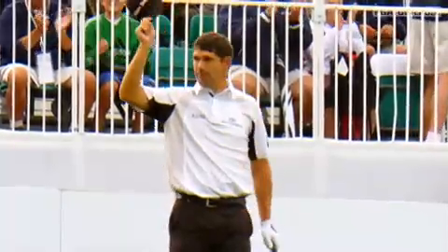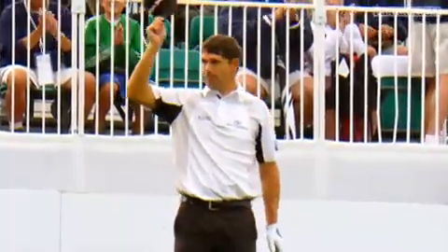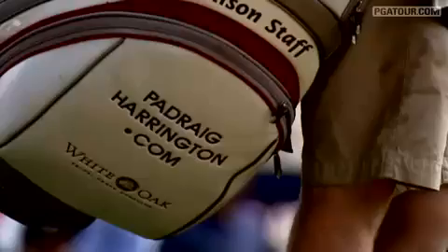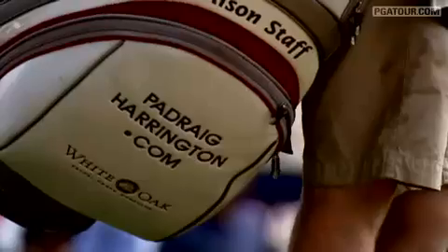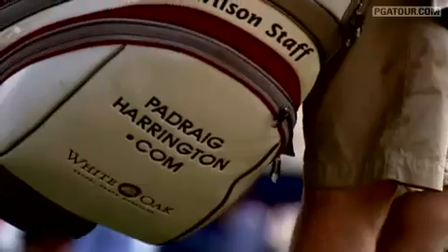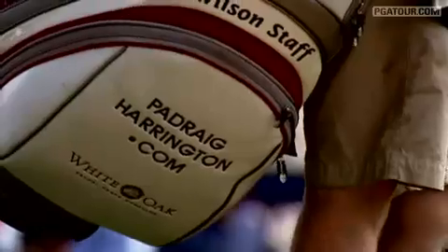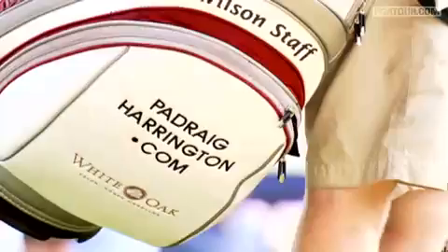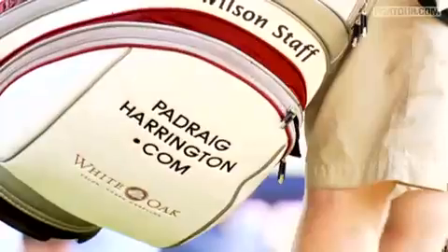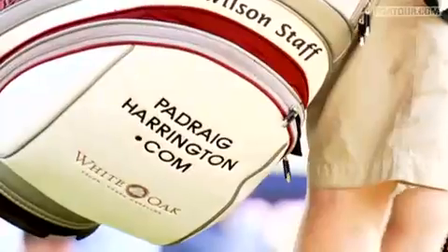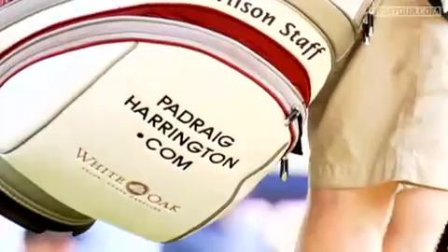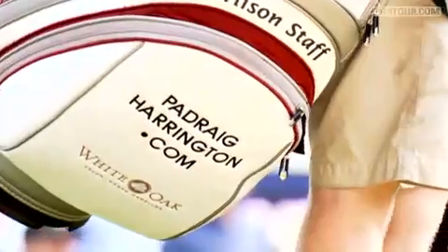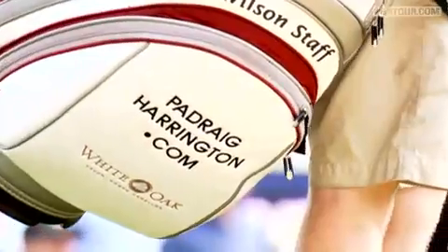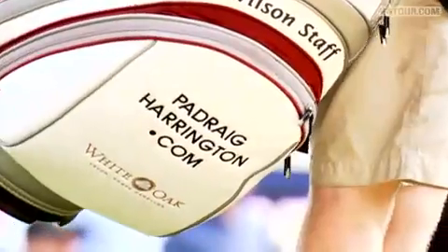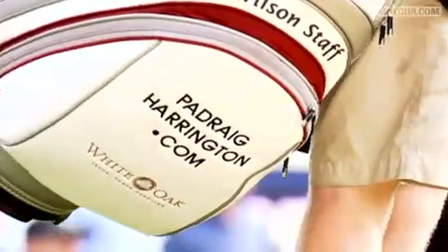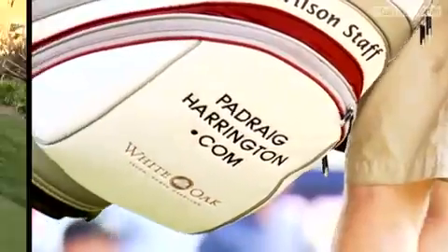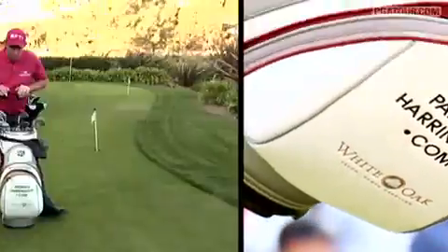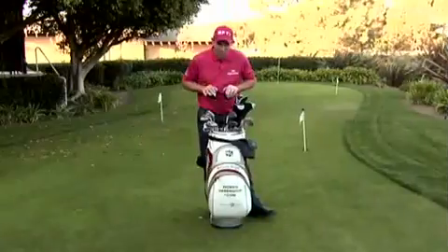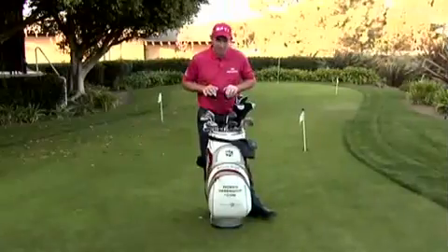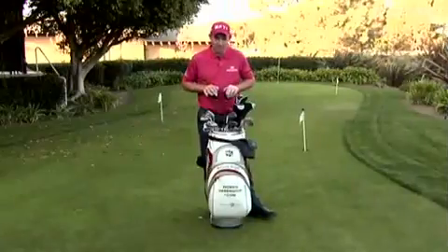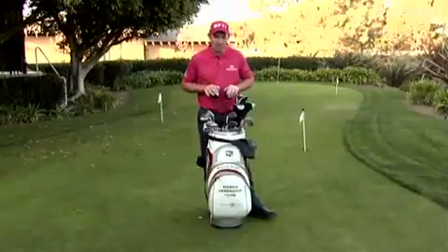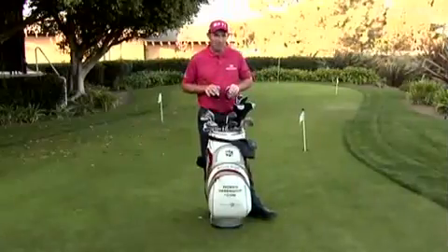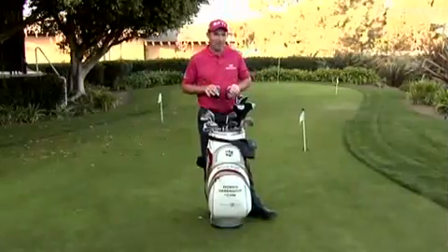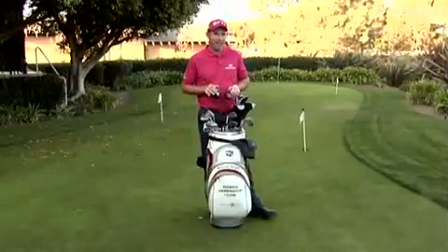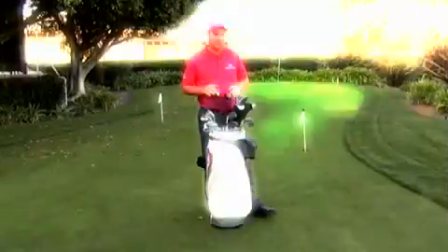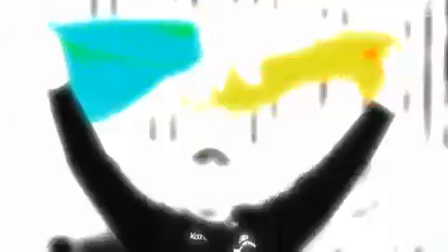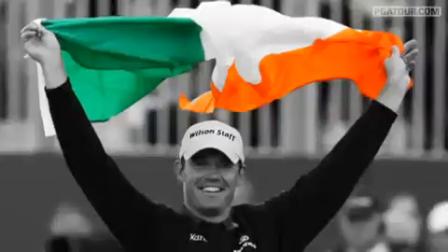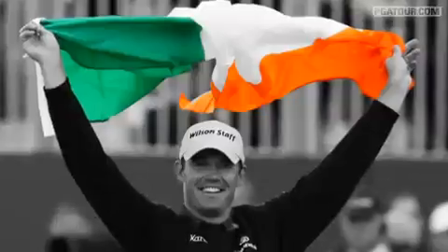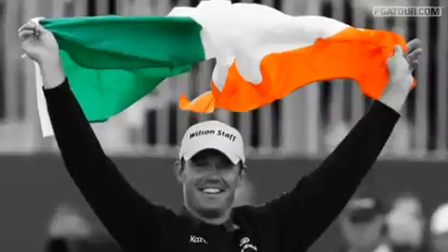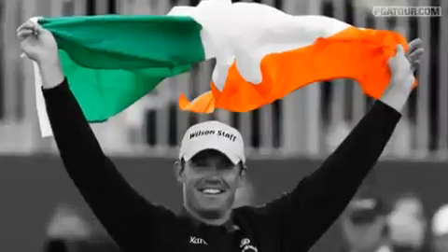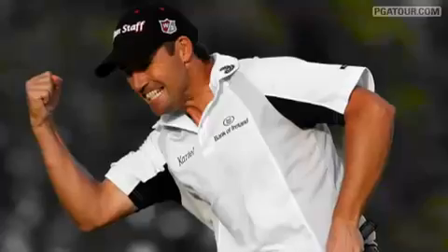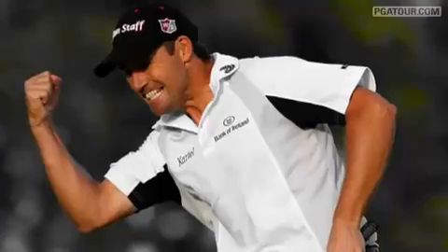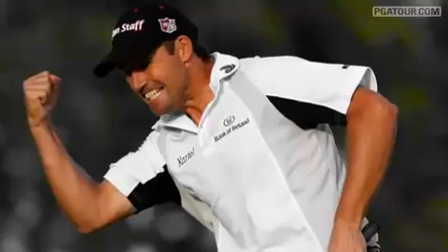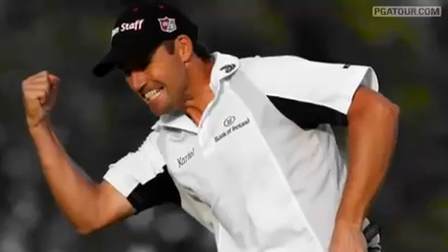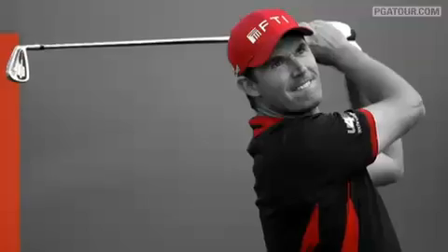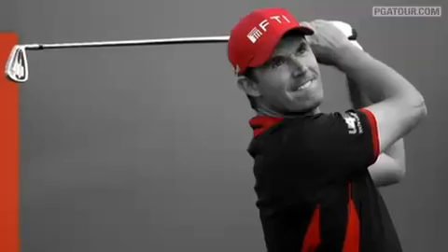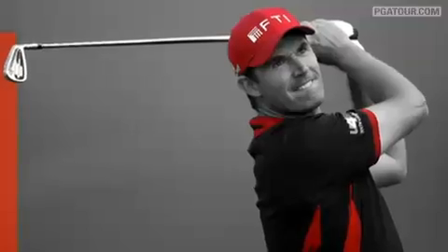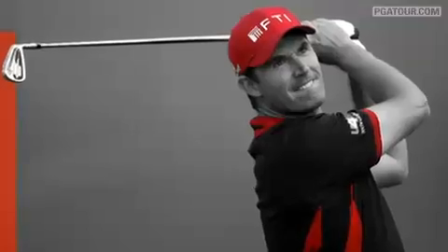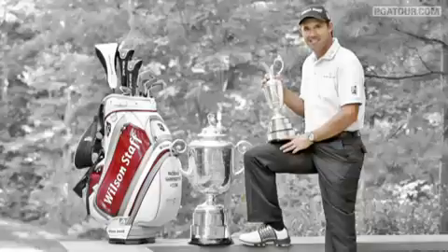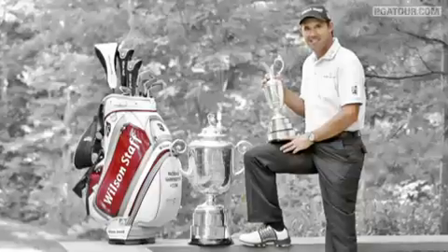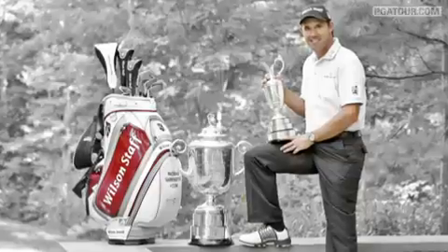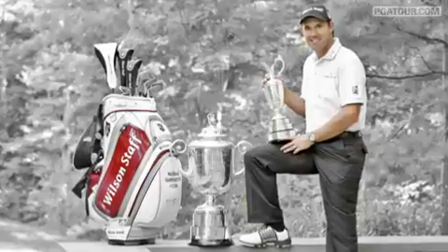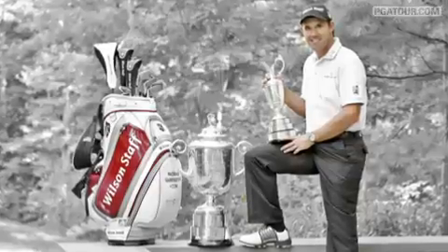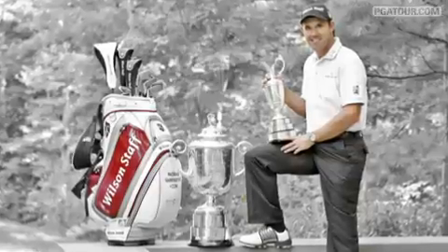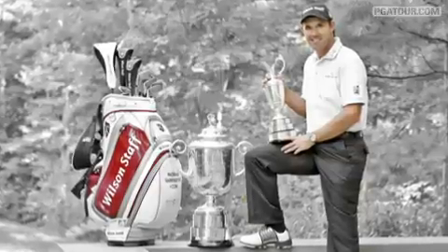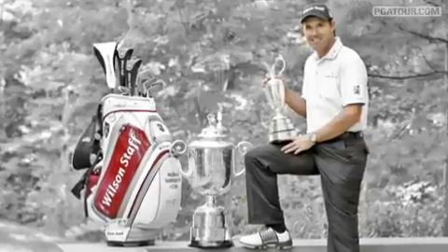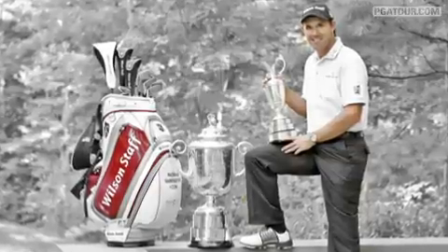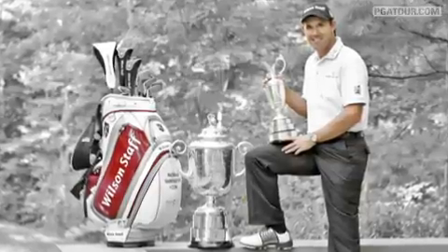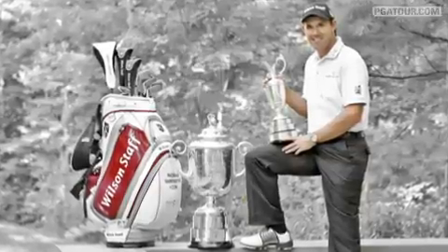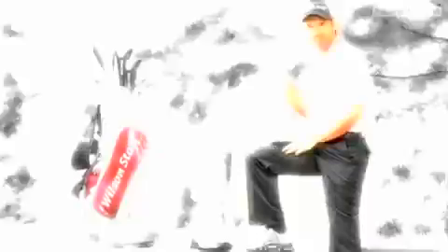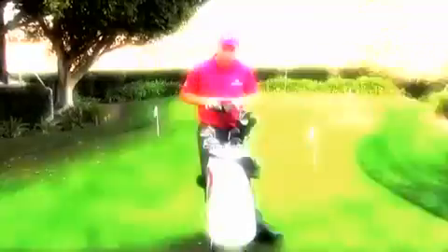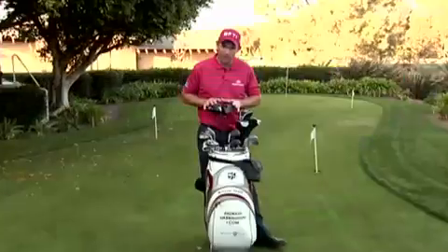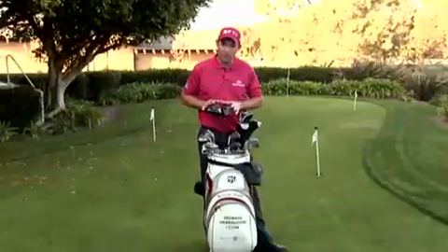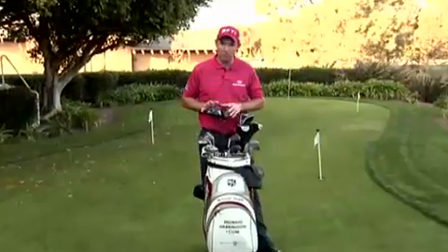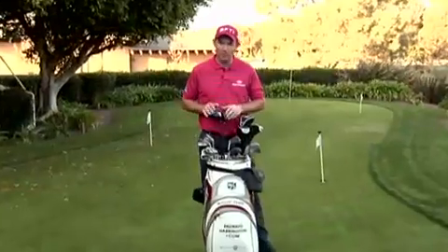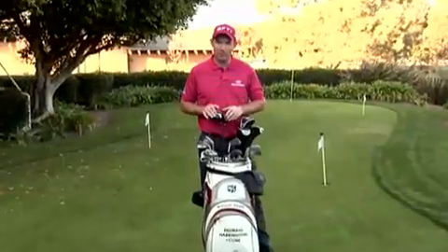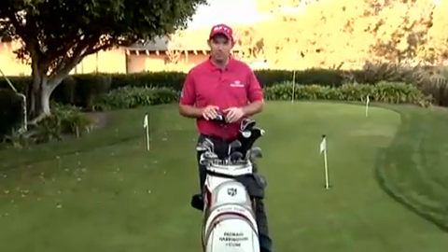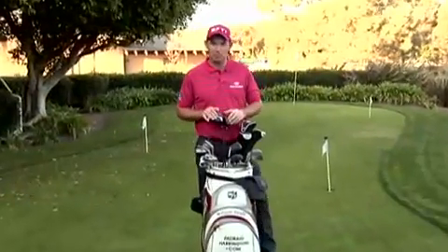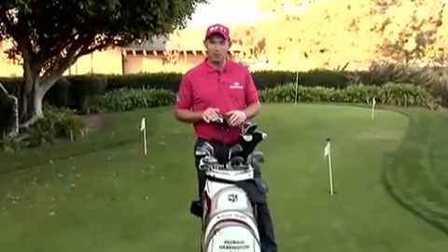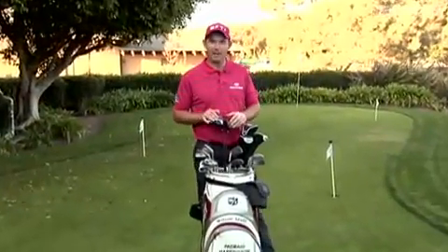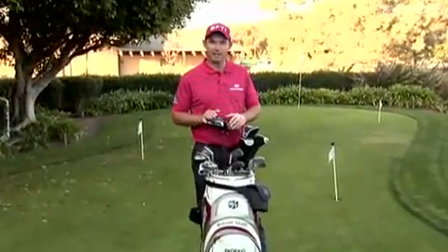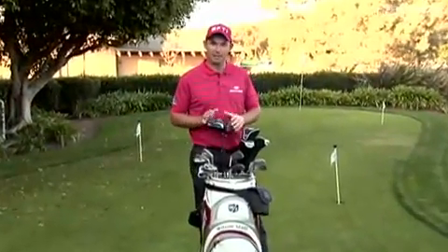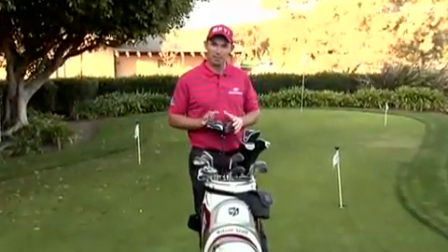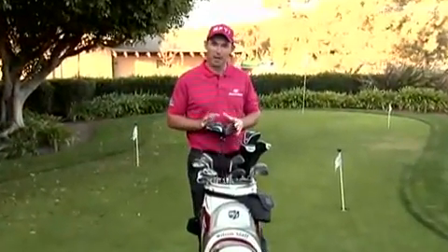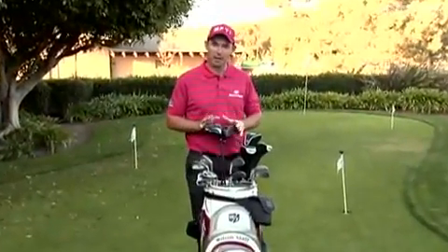Hi, Patrick Harrington and this is what's in my bag. What you've got here is my practice bag.